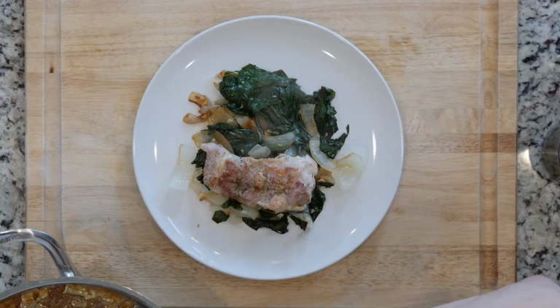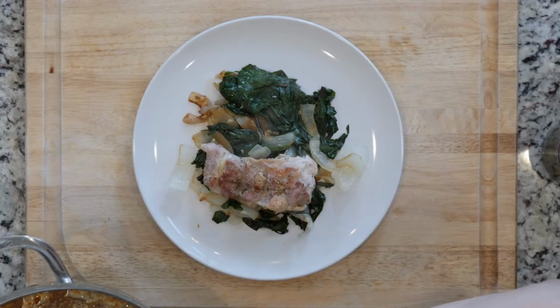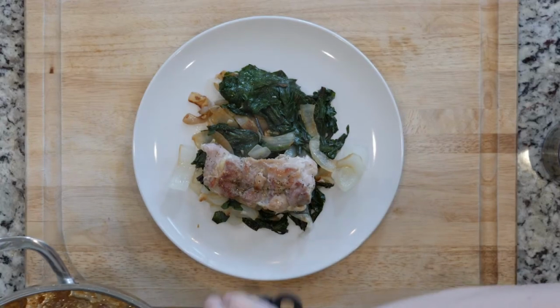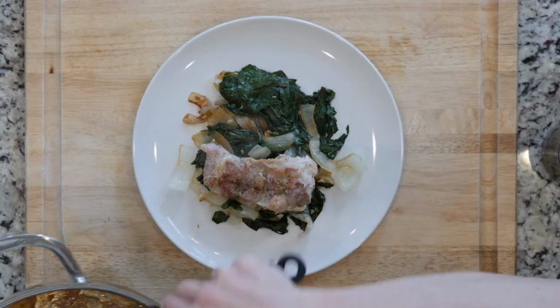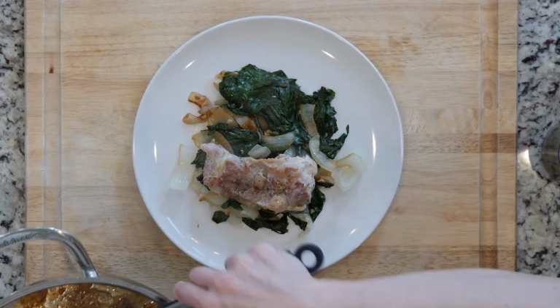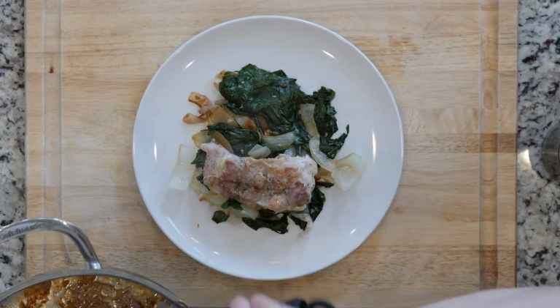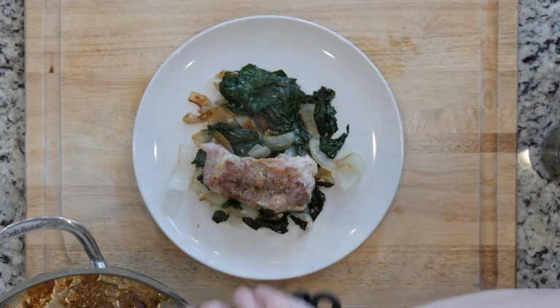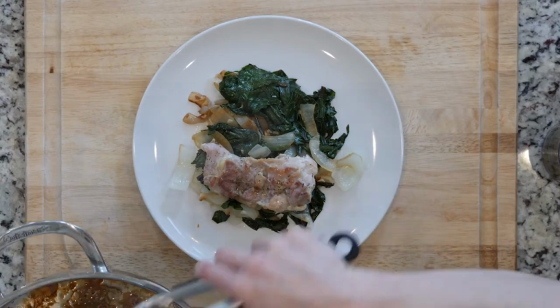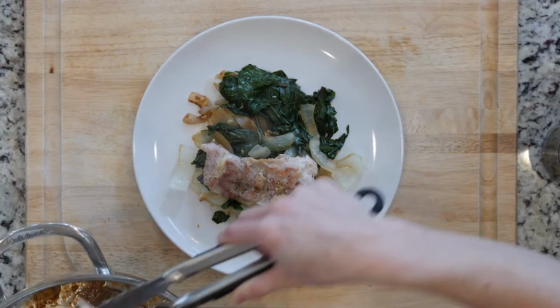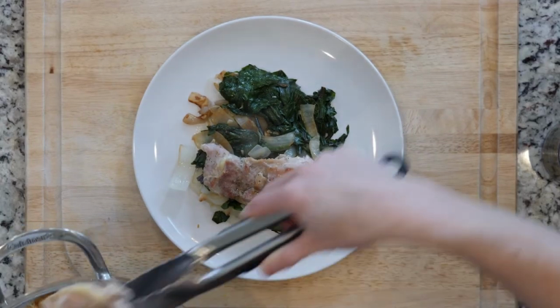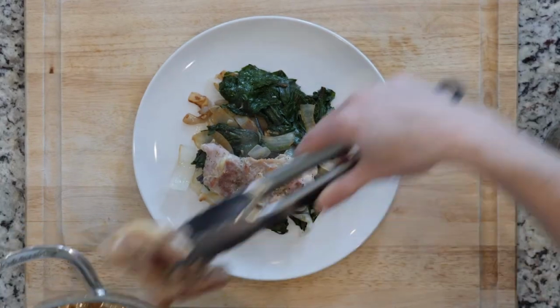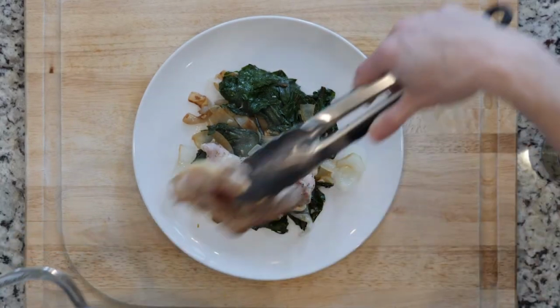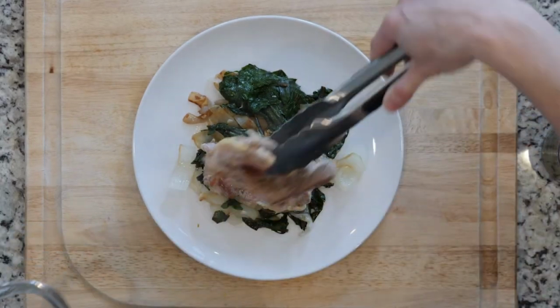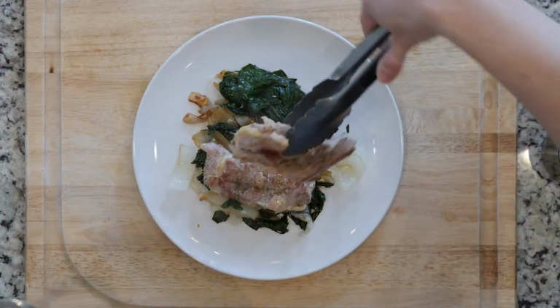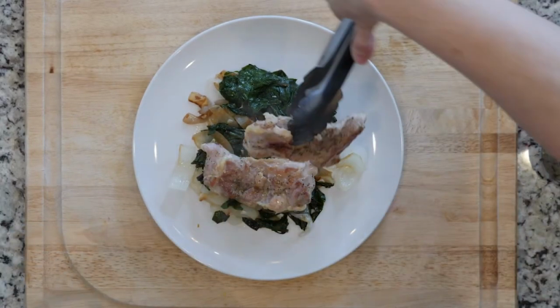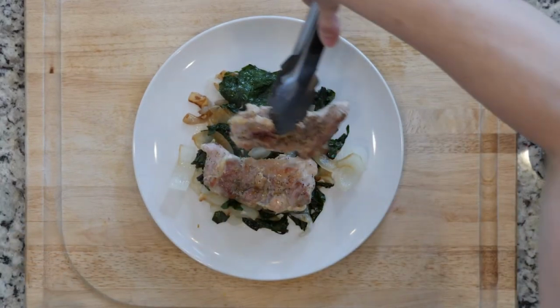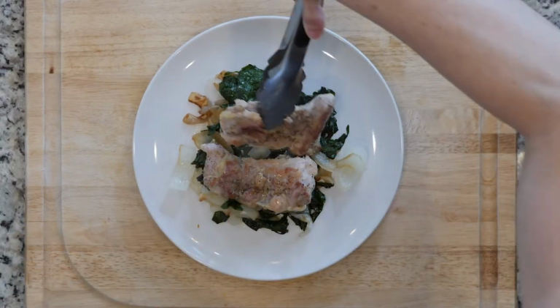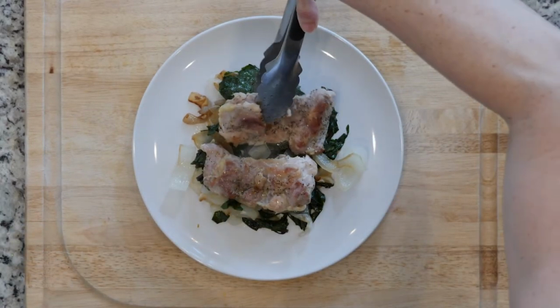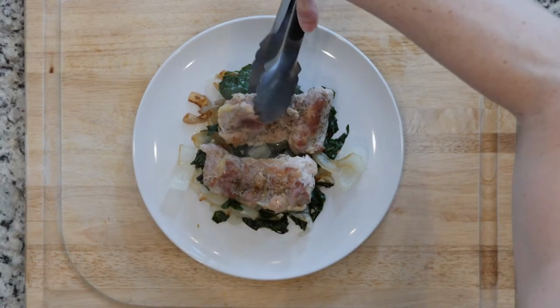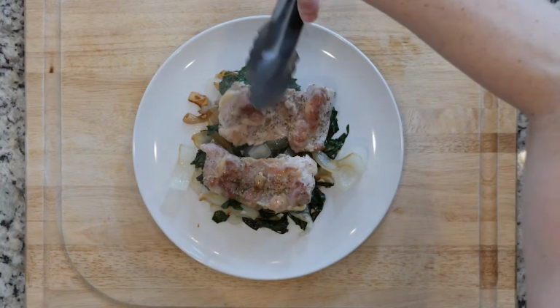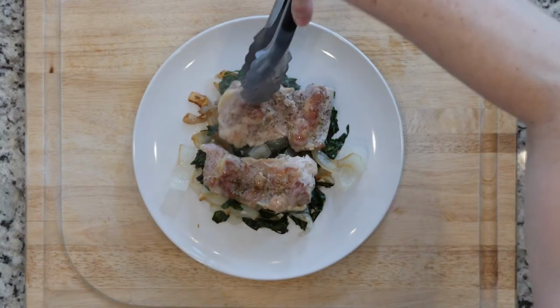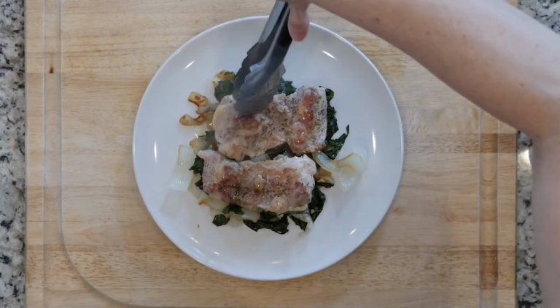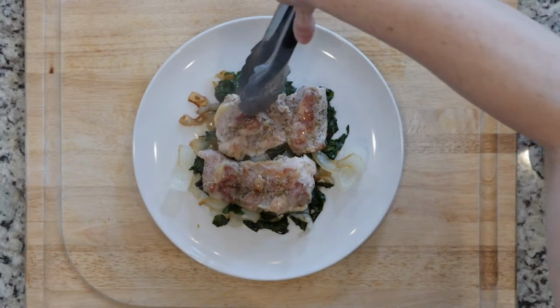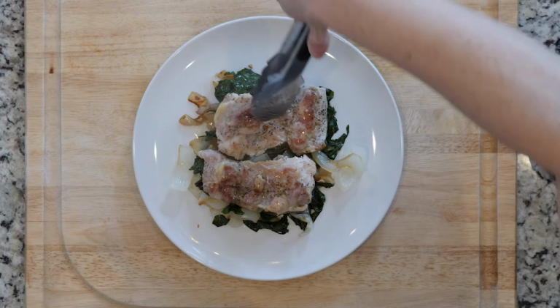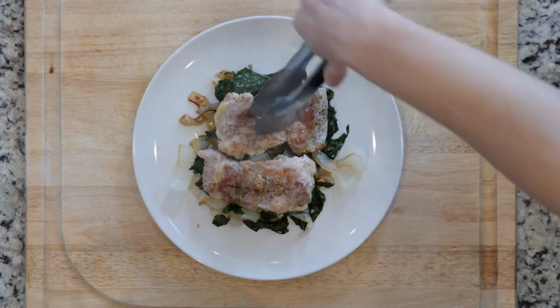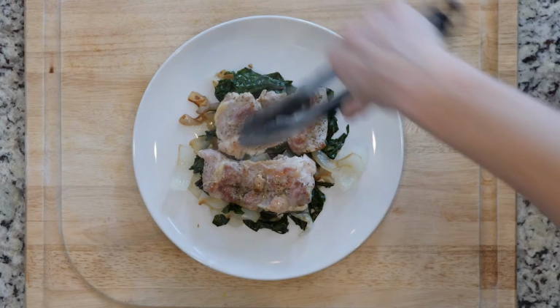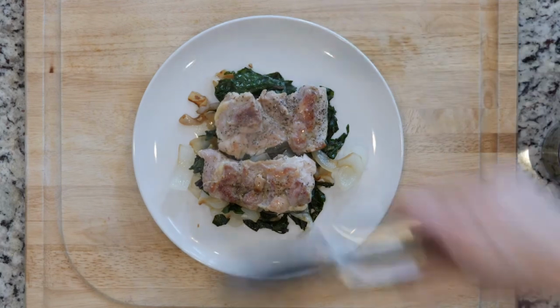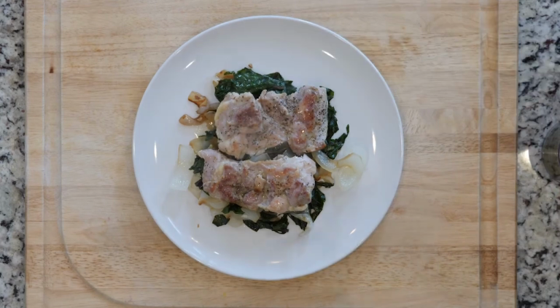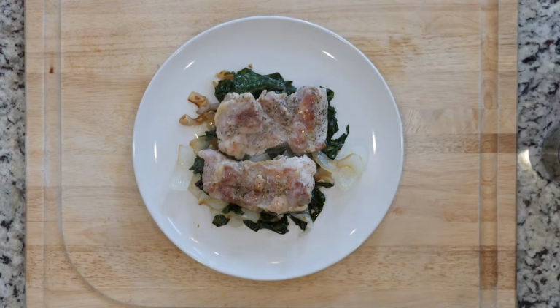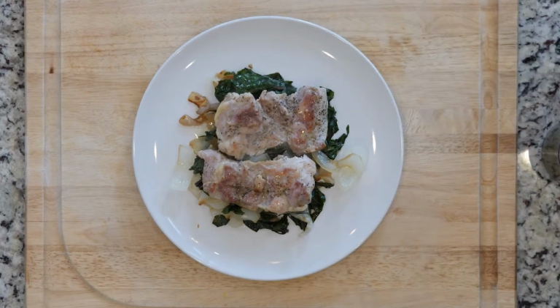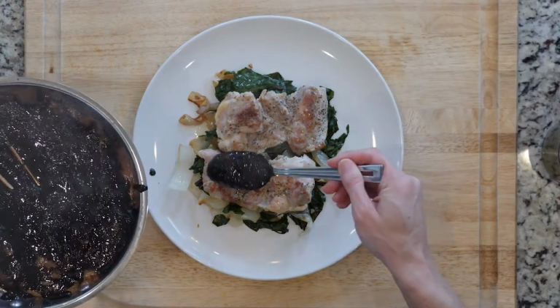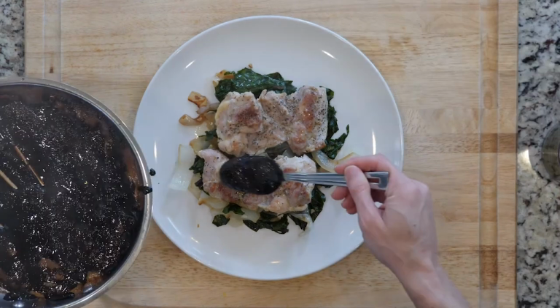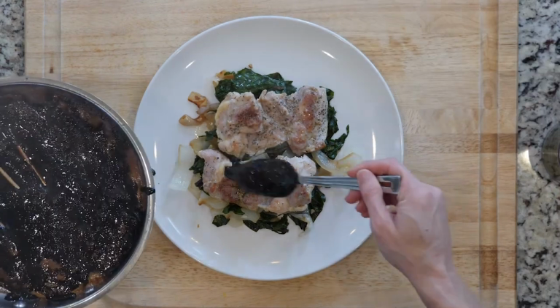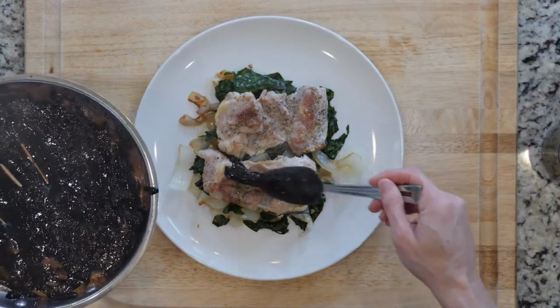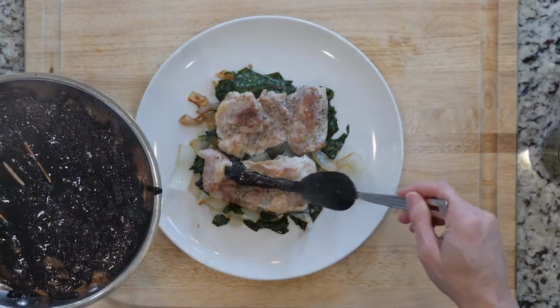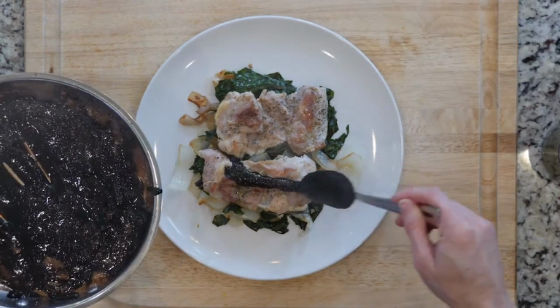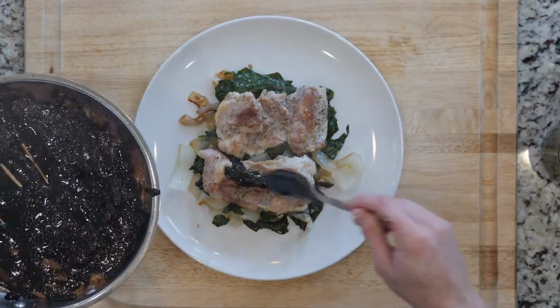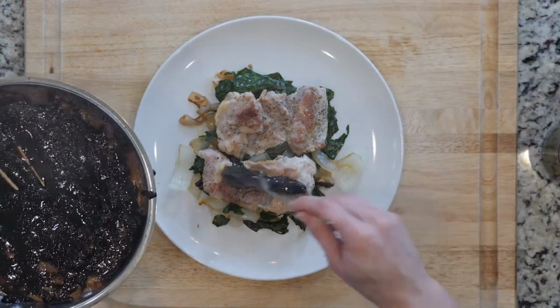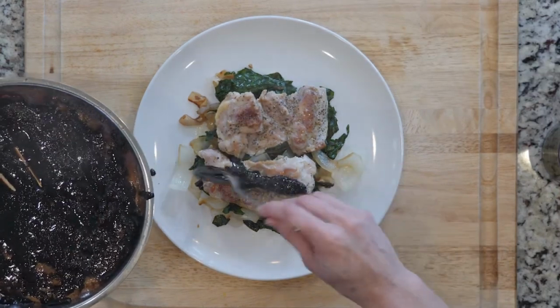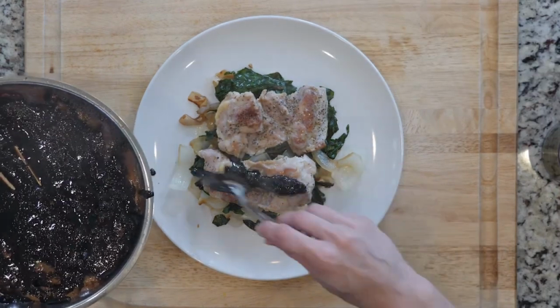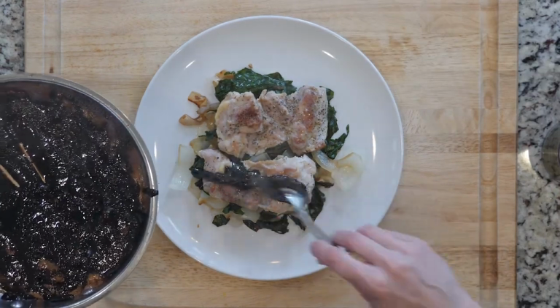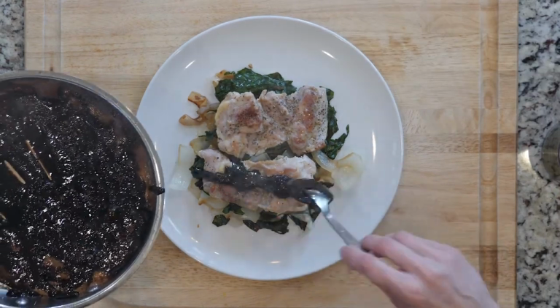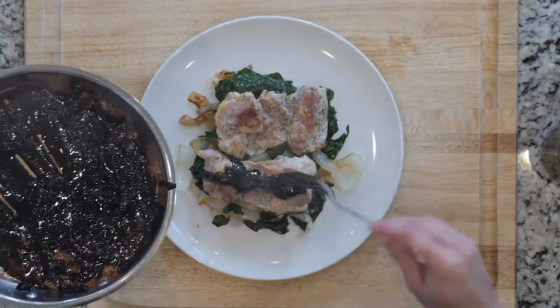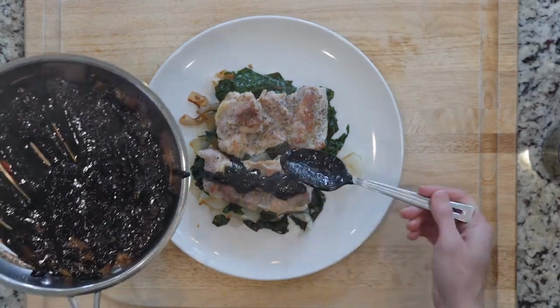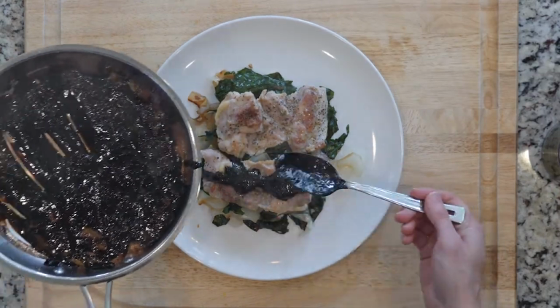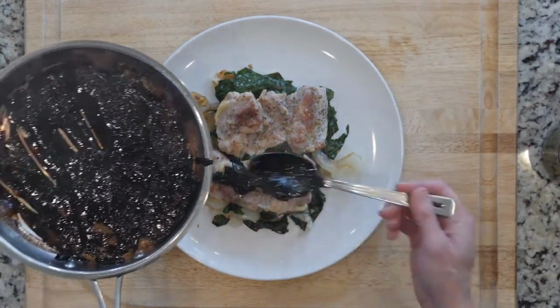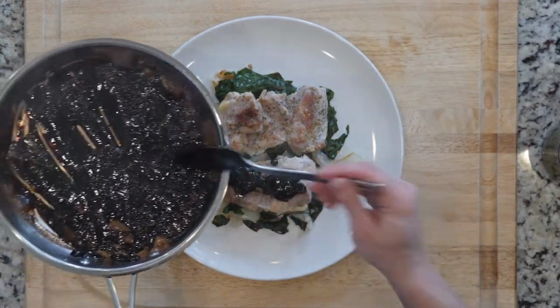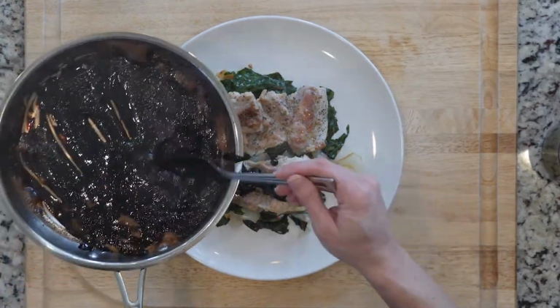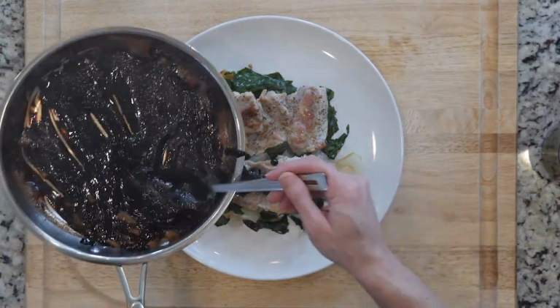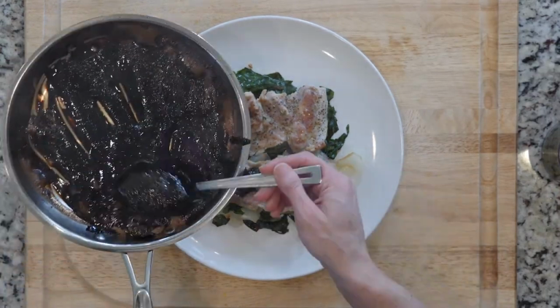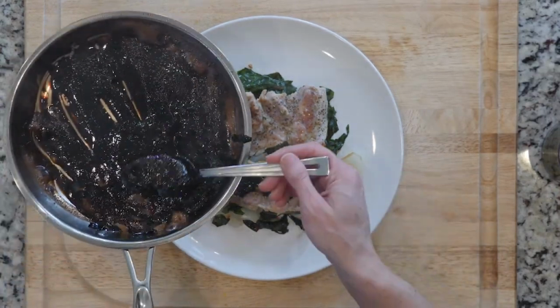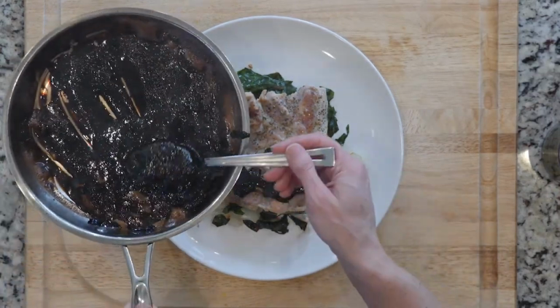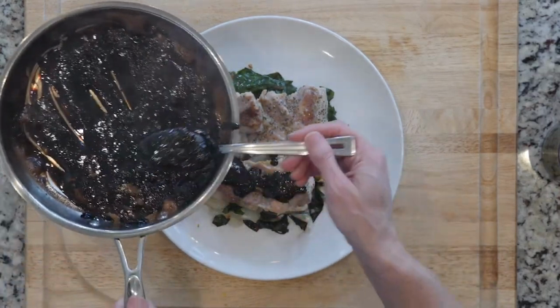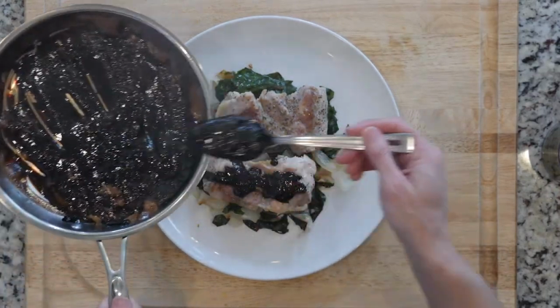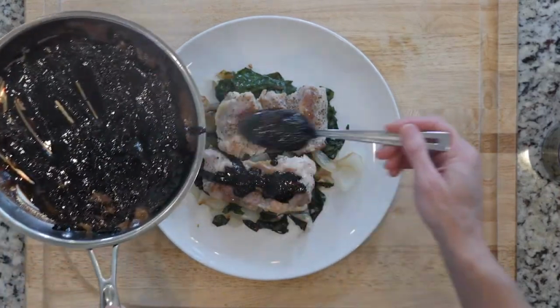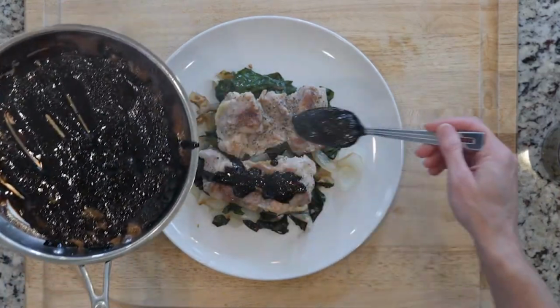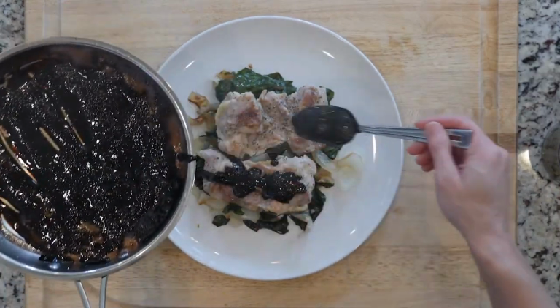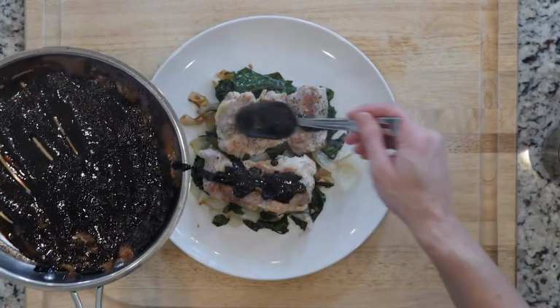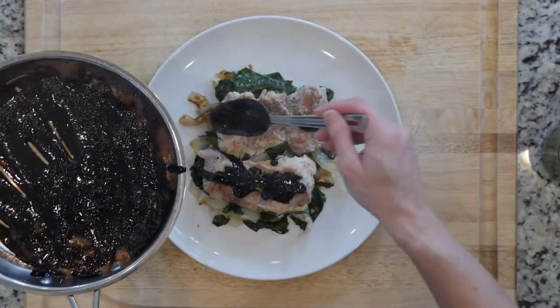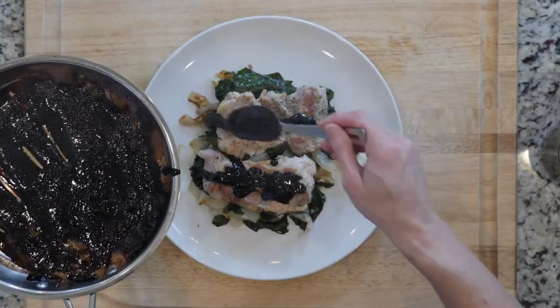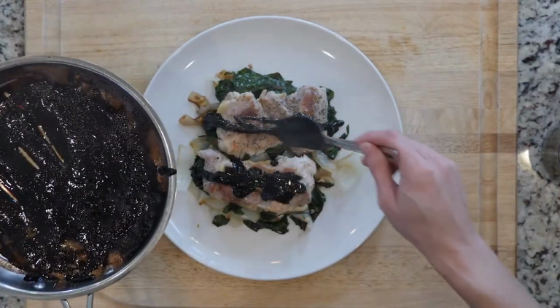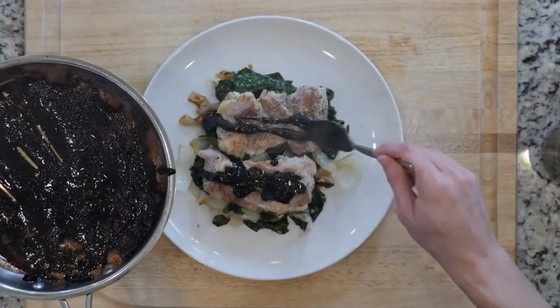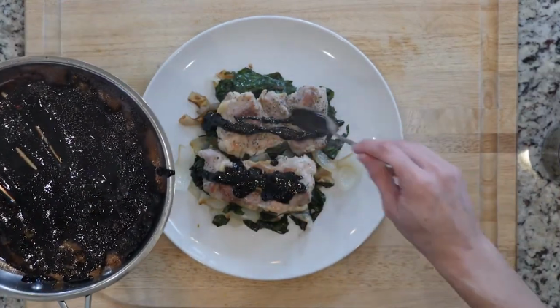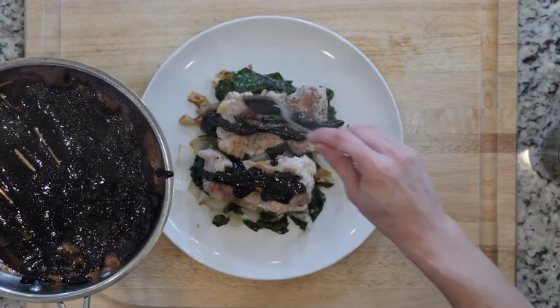When everything is done cooking, place some greens on a plate, top with two chicken thighs, and drizzle with balsamic vinegar. Let's eat.